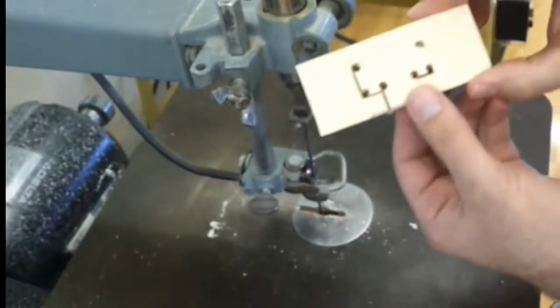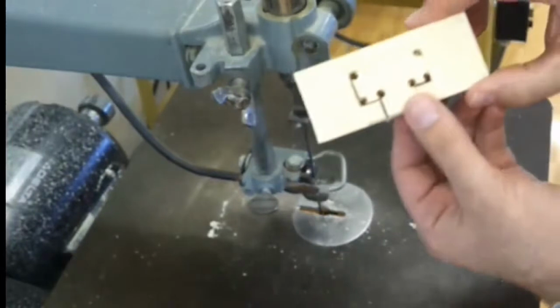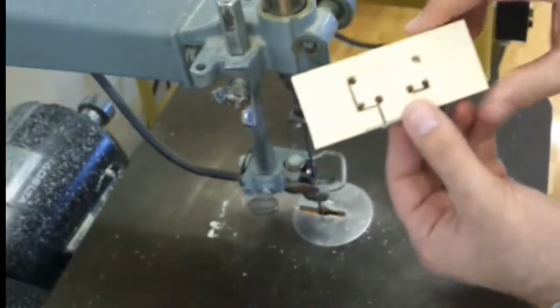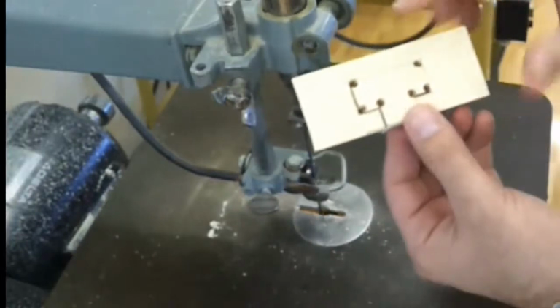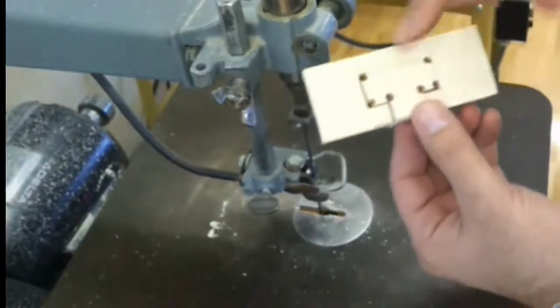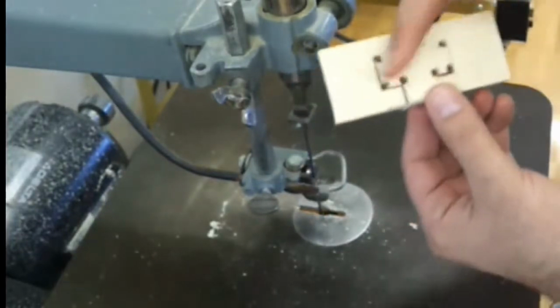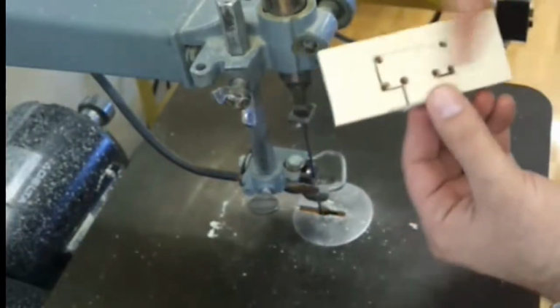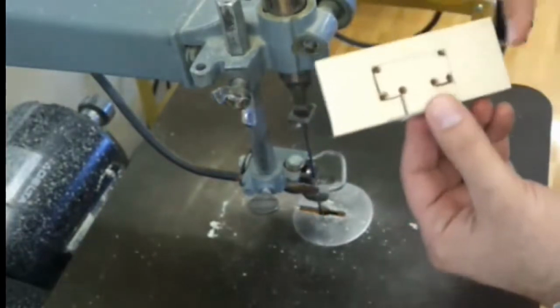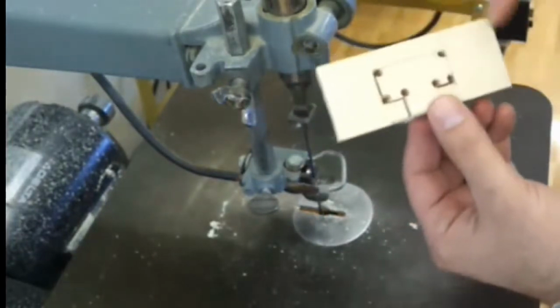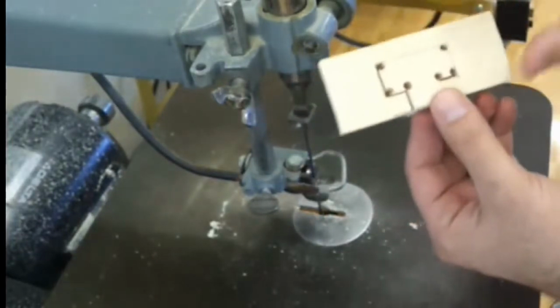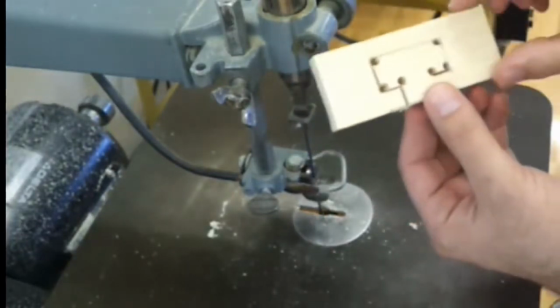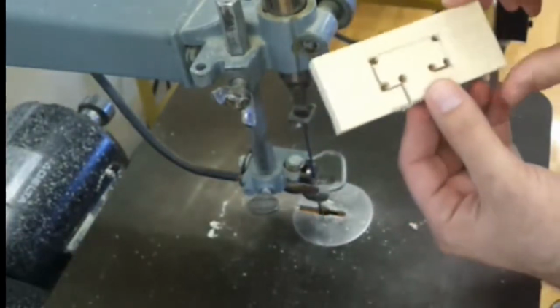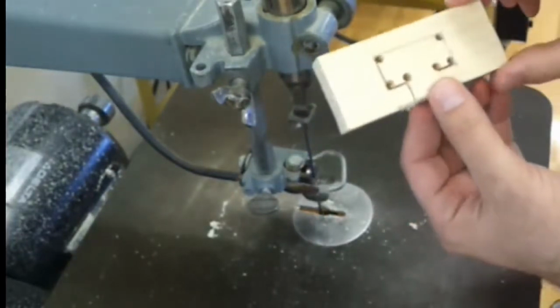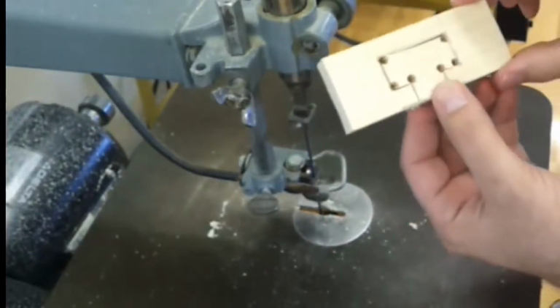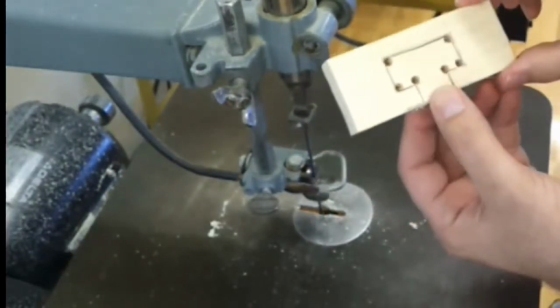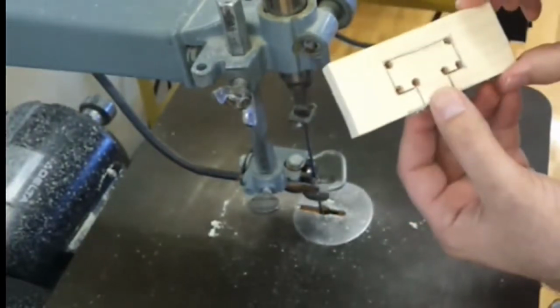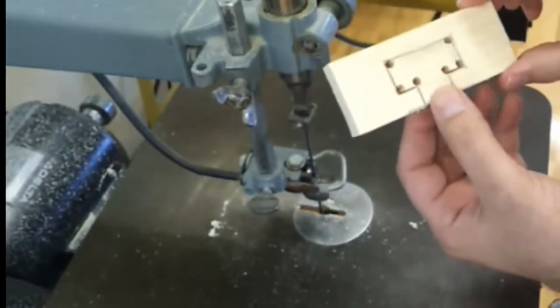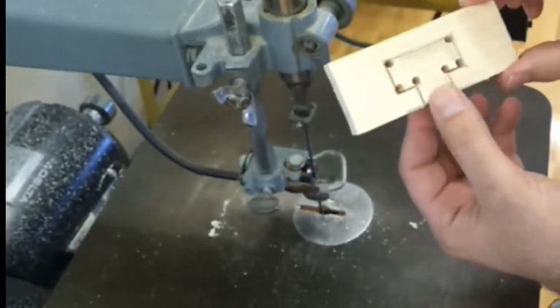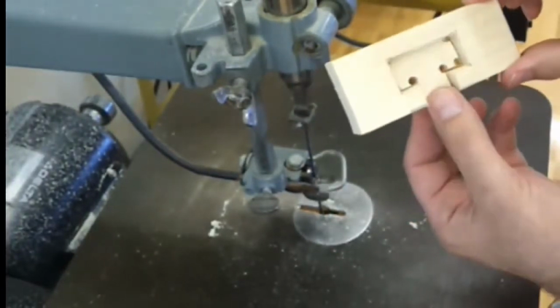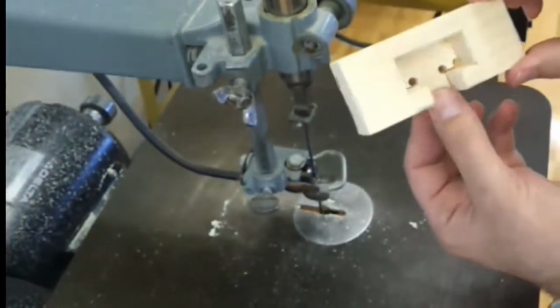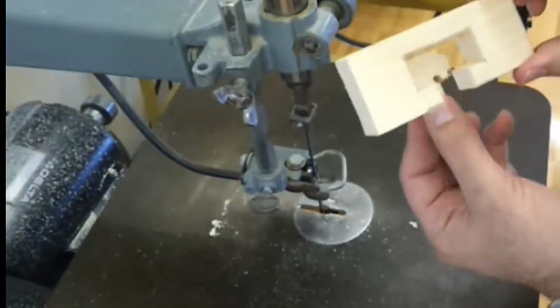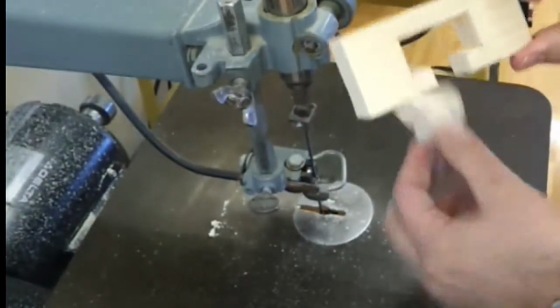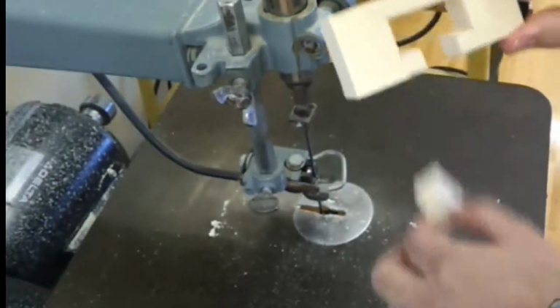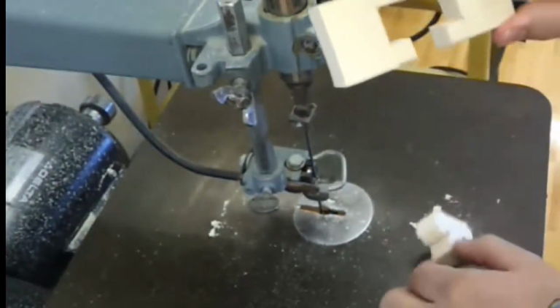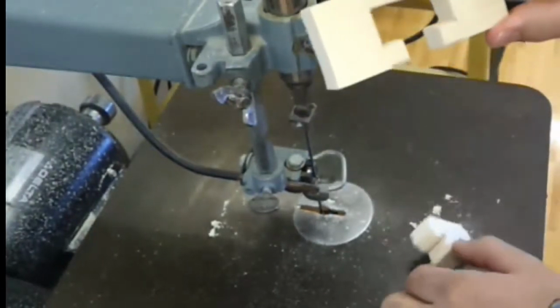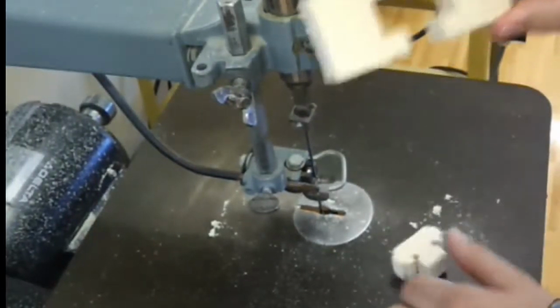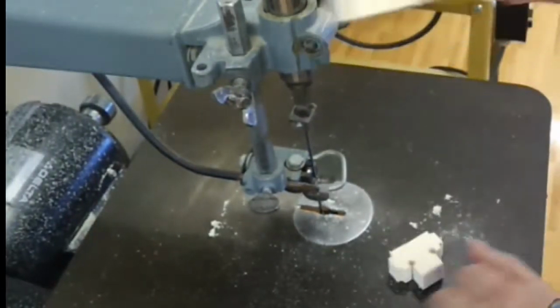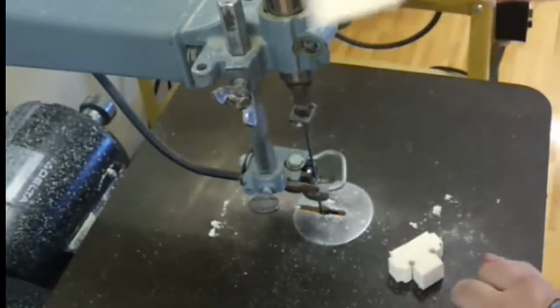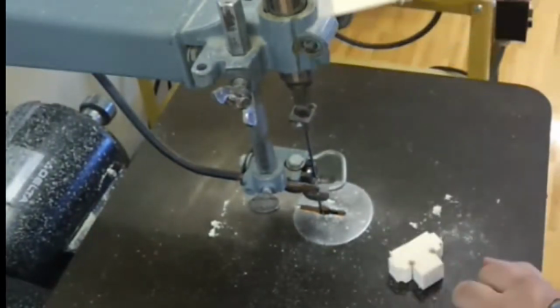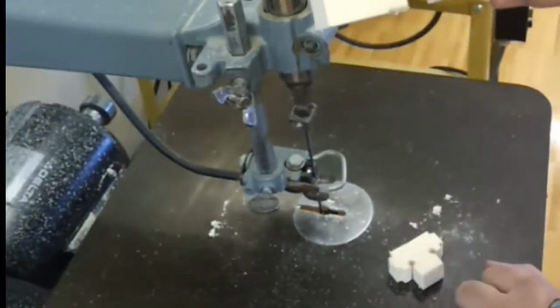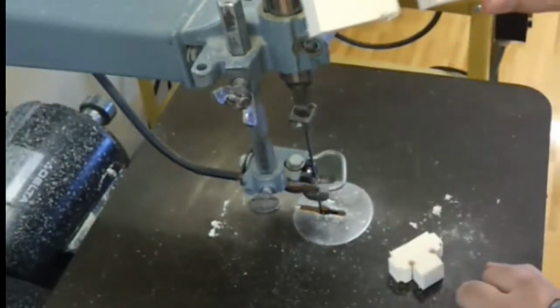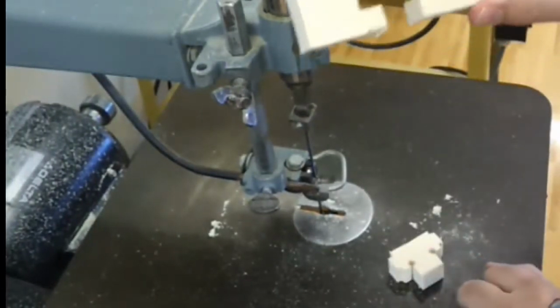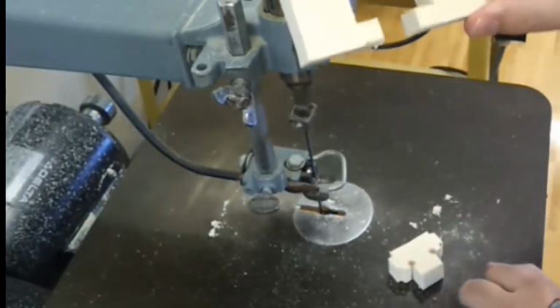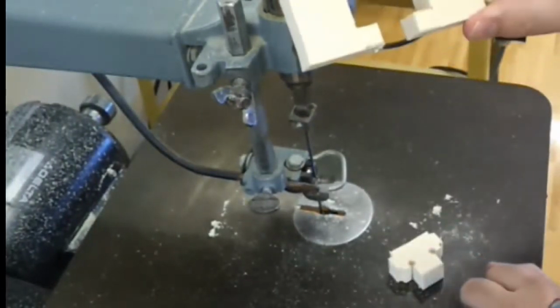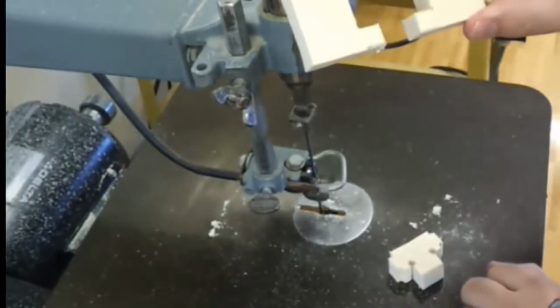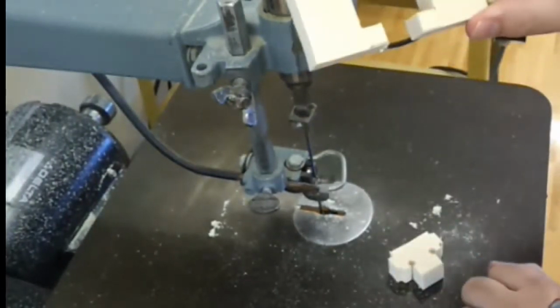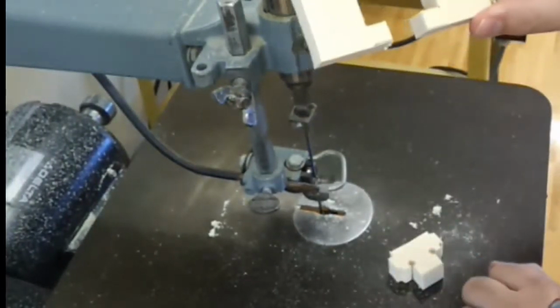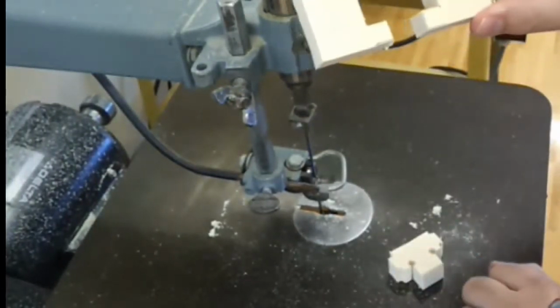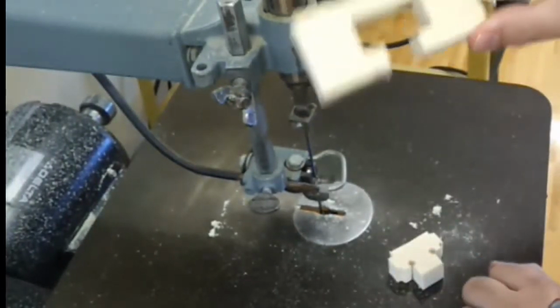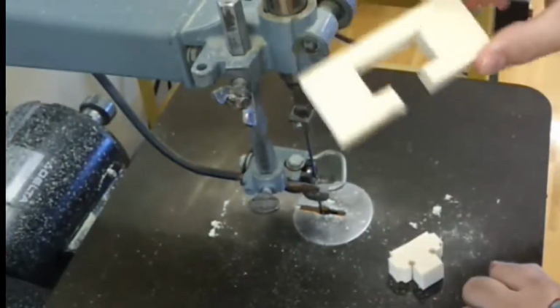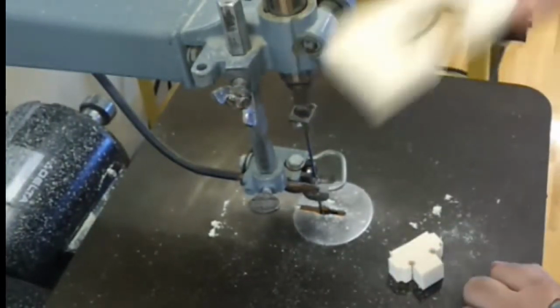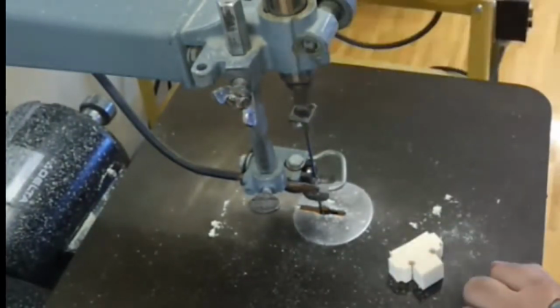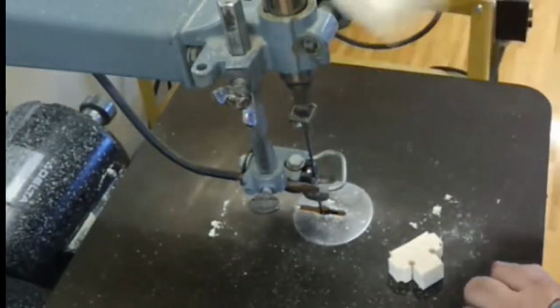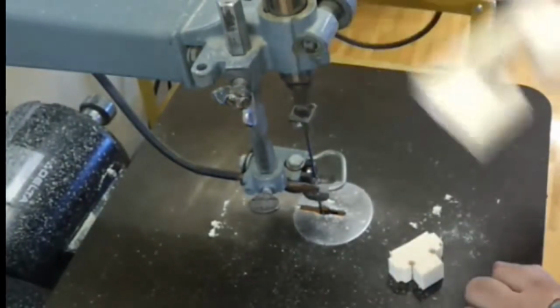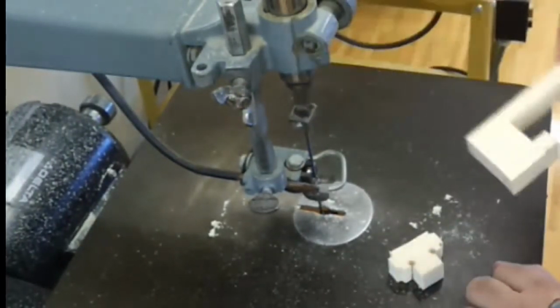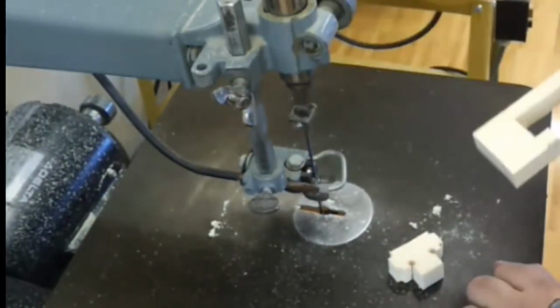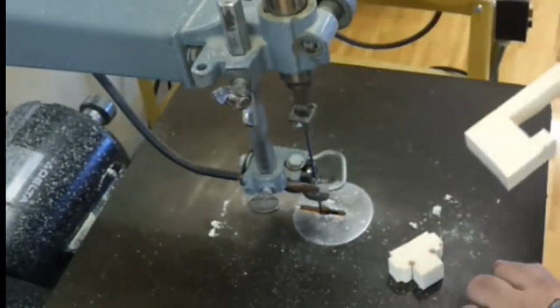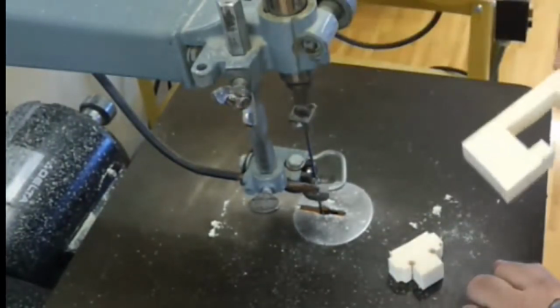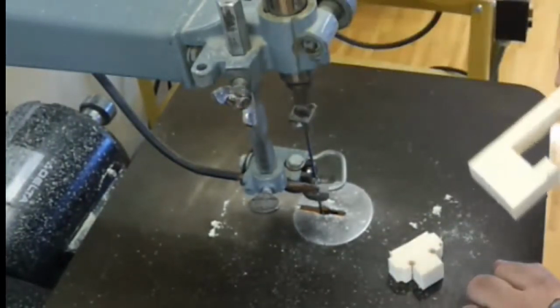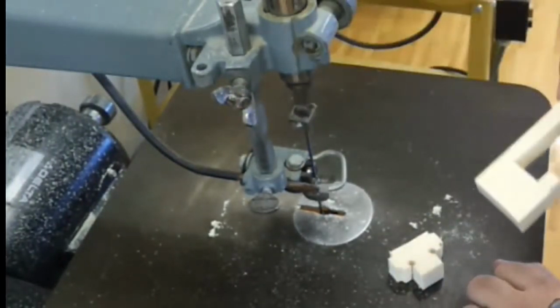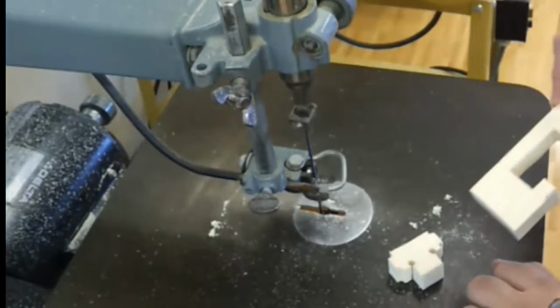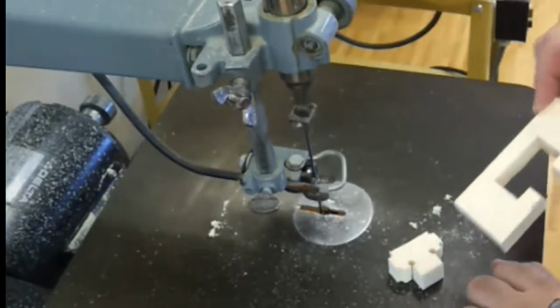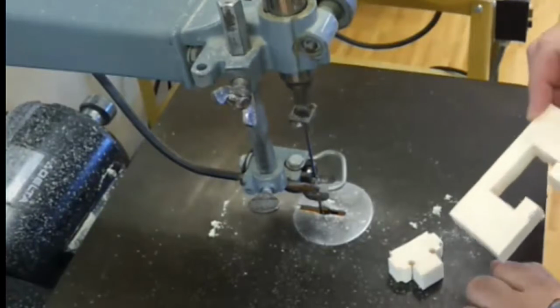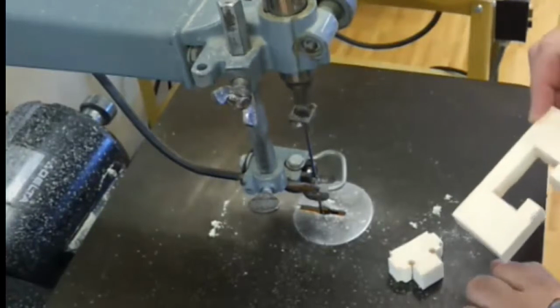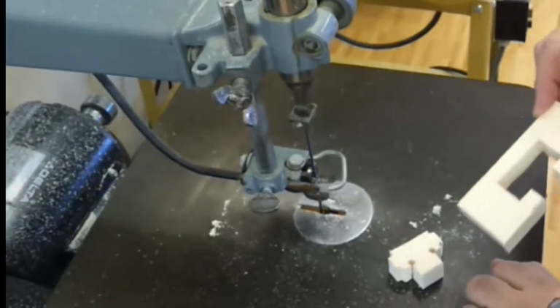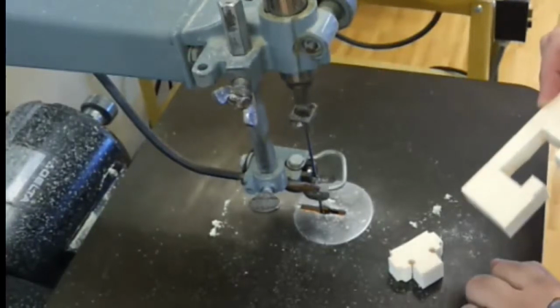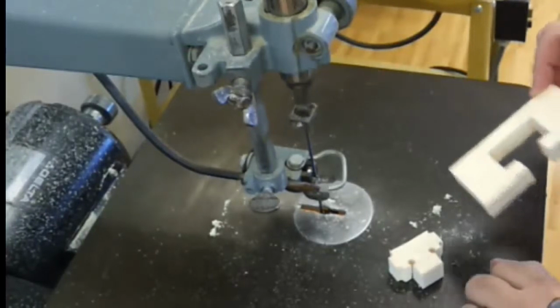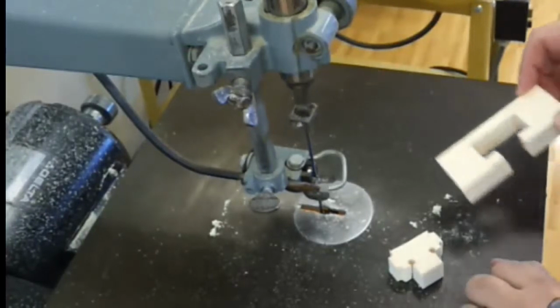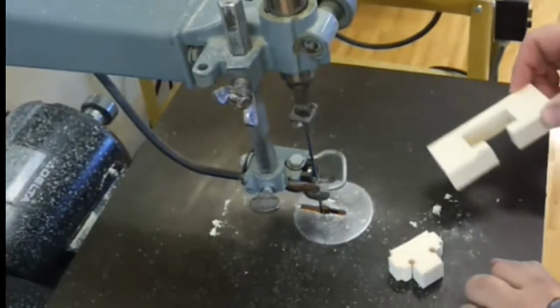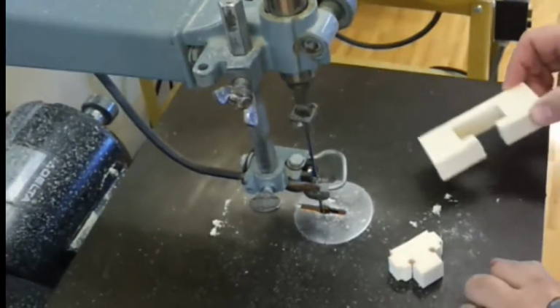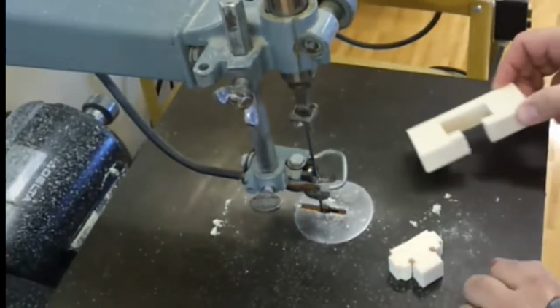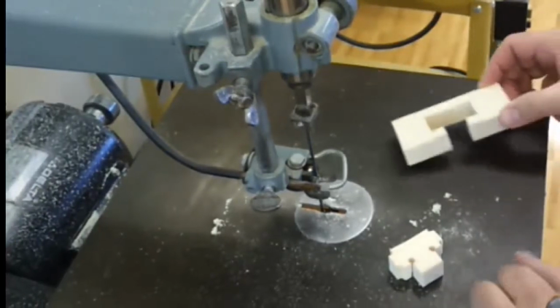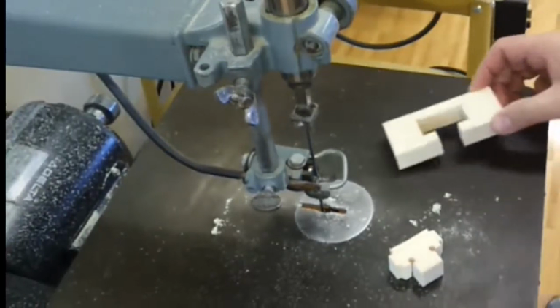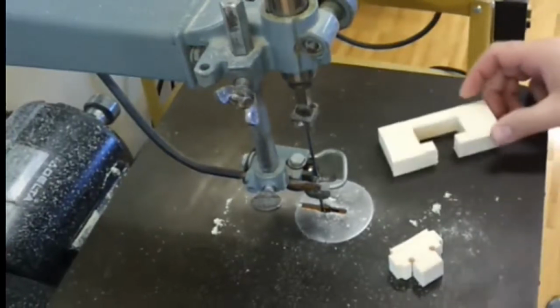Now that they're all cut, this piece should slide right out and that gives you one opening. Follow the same procedures for the other piece.